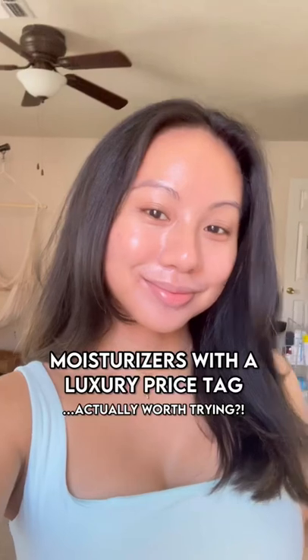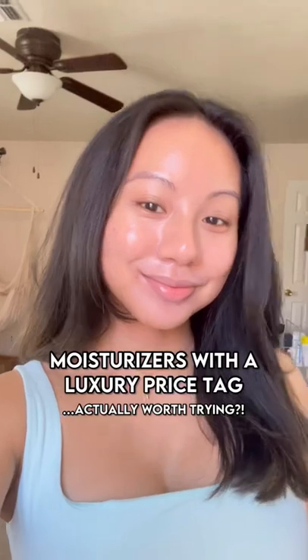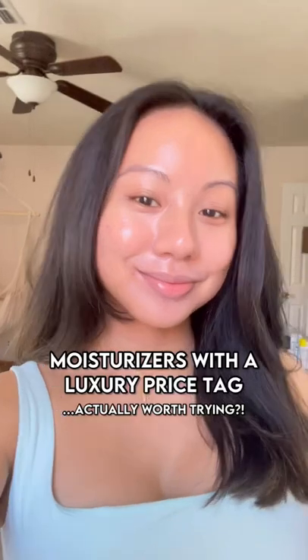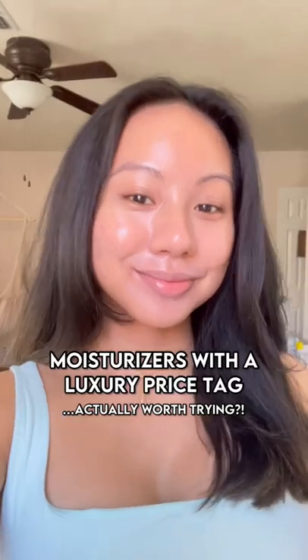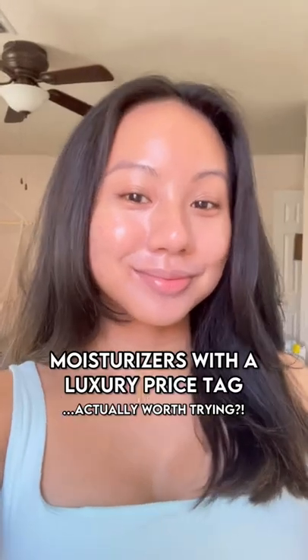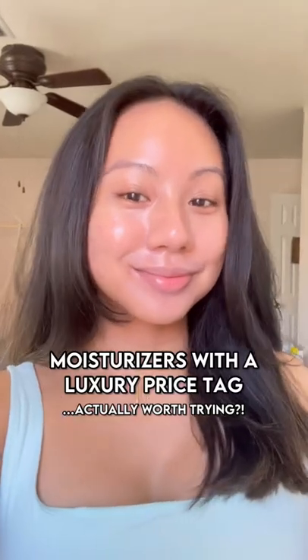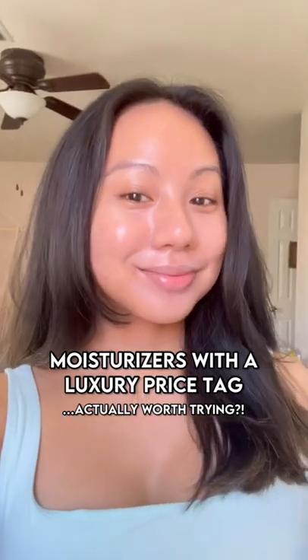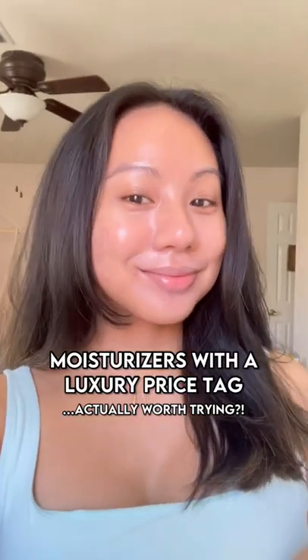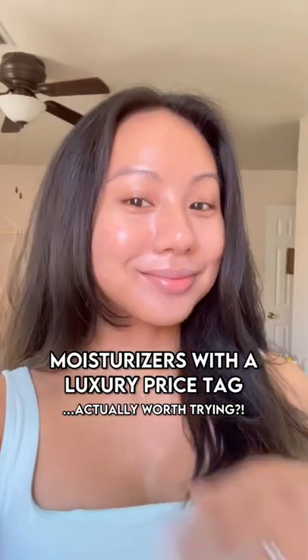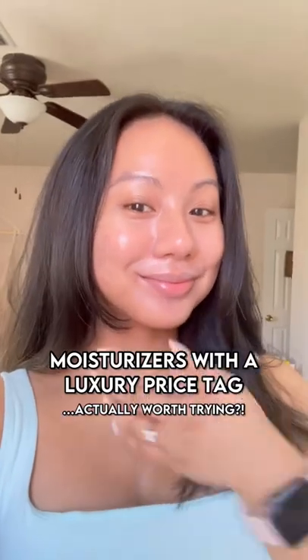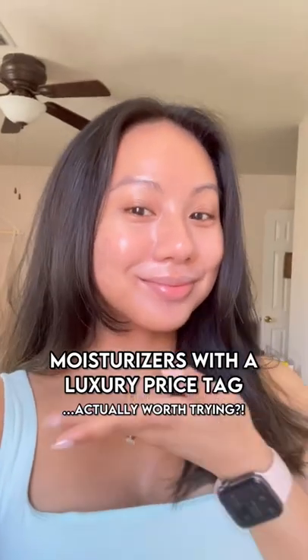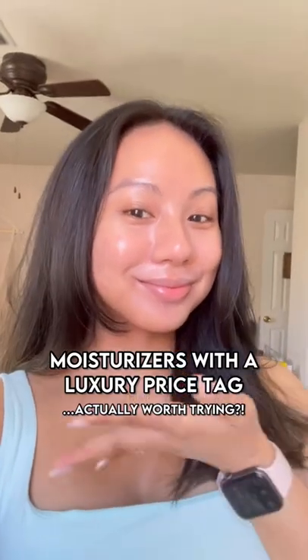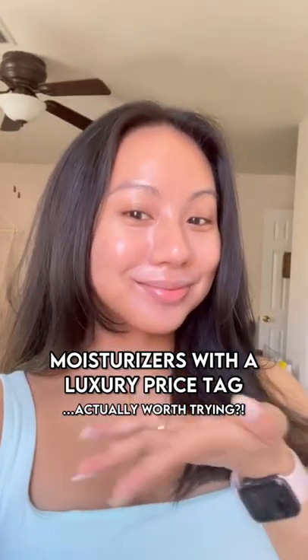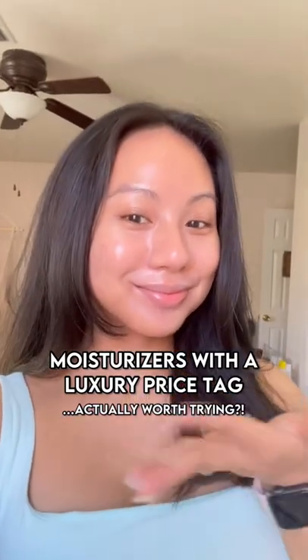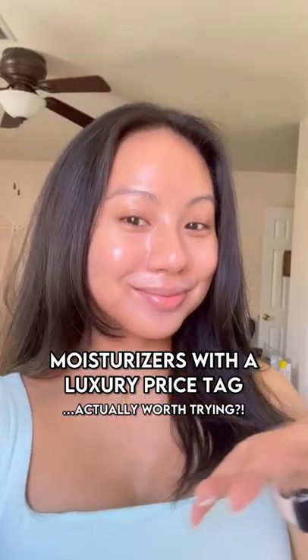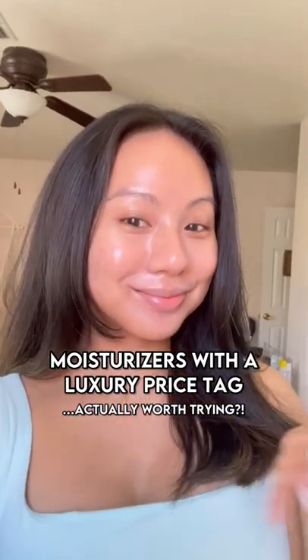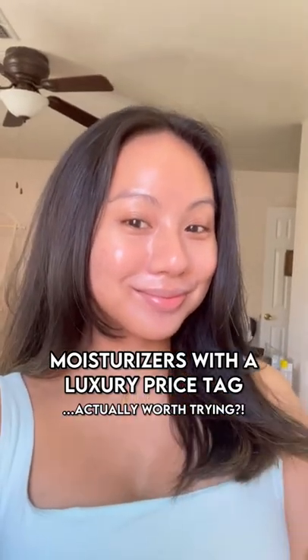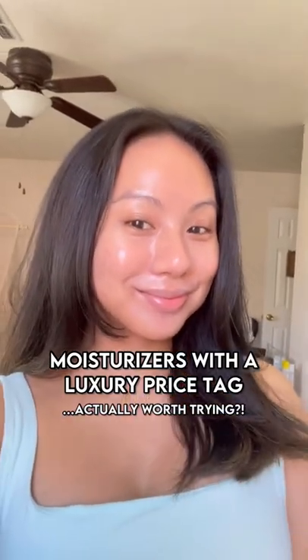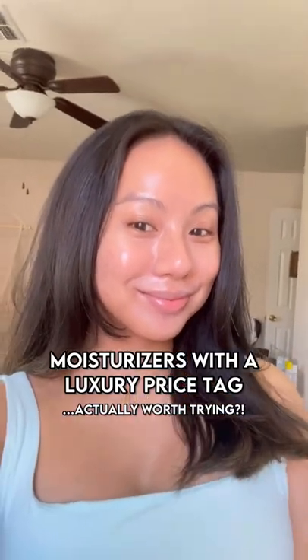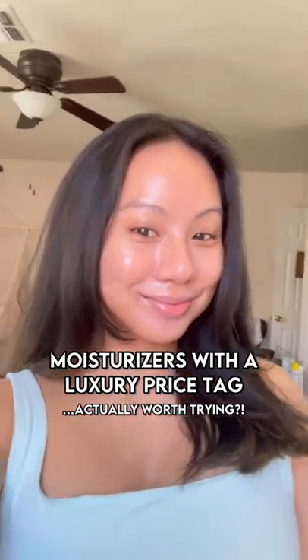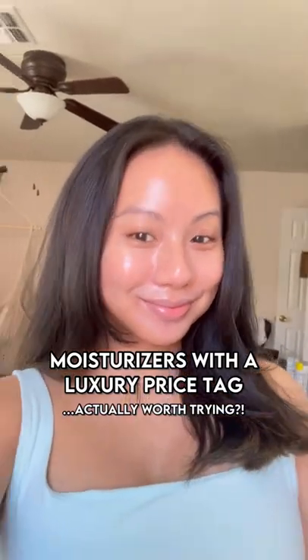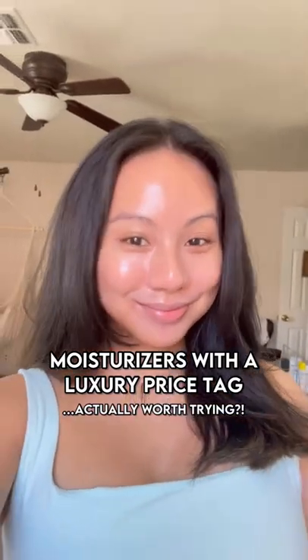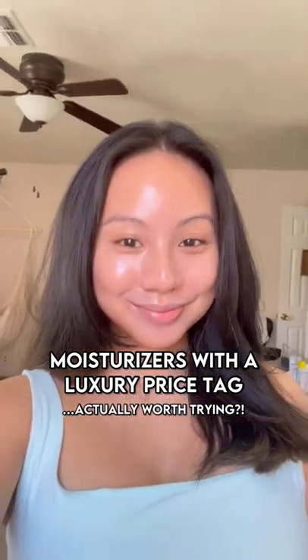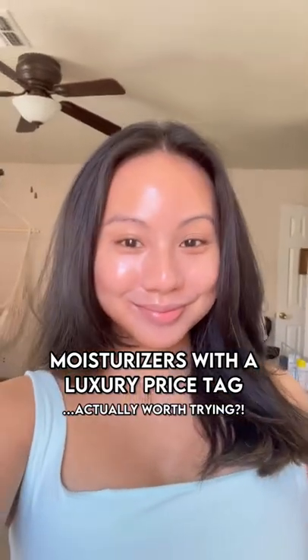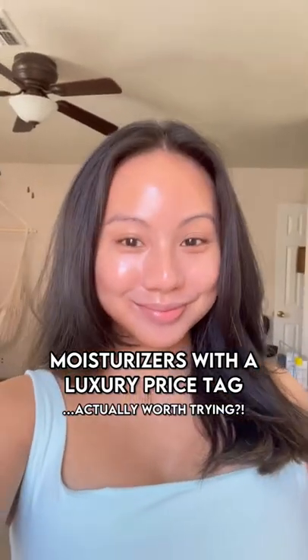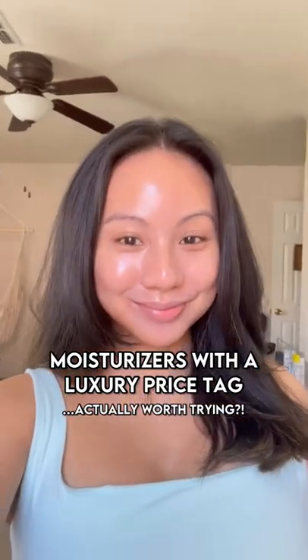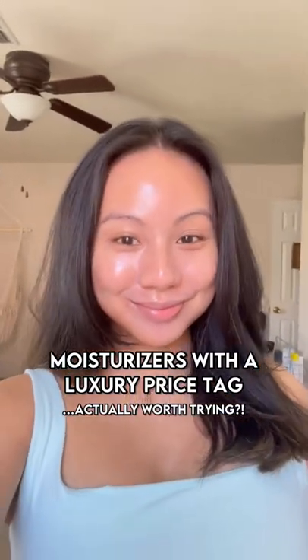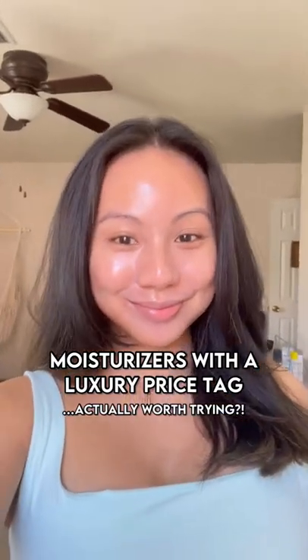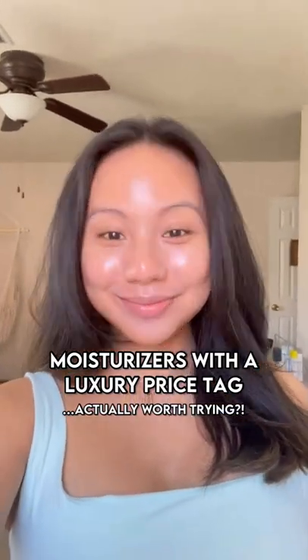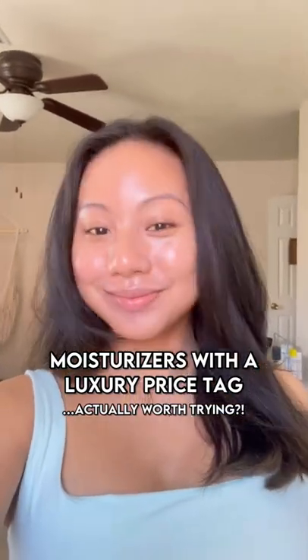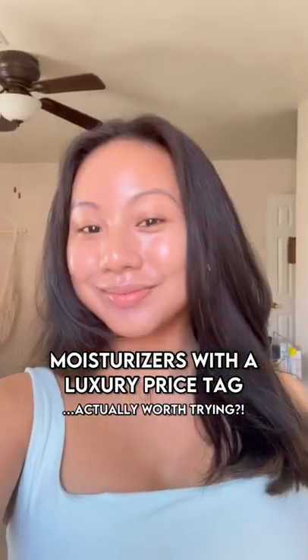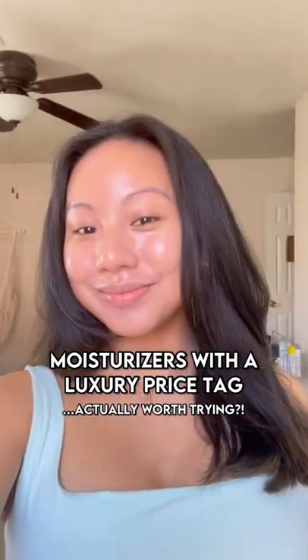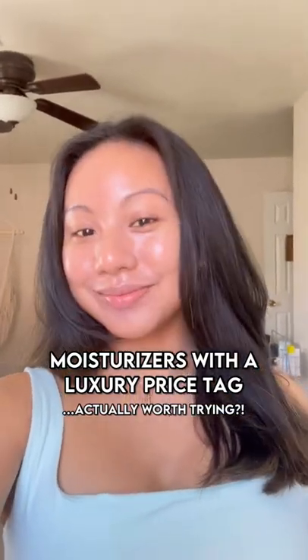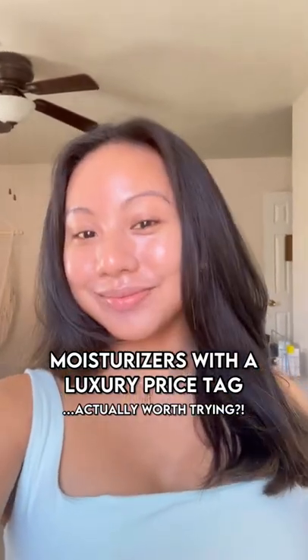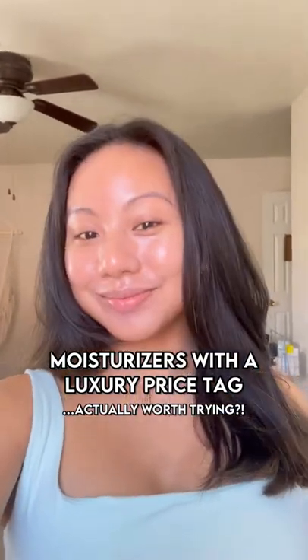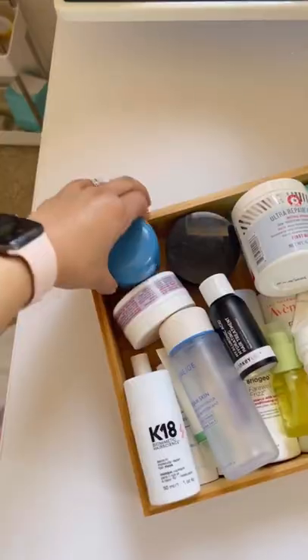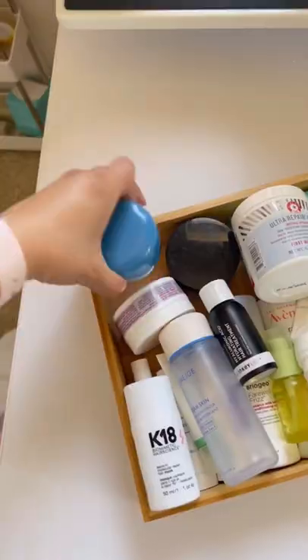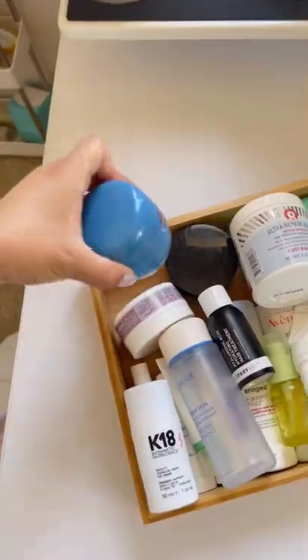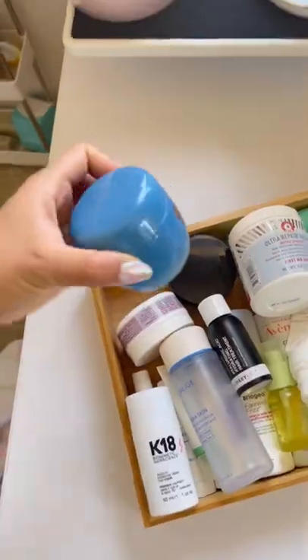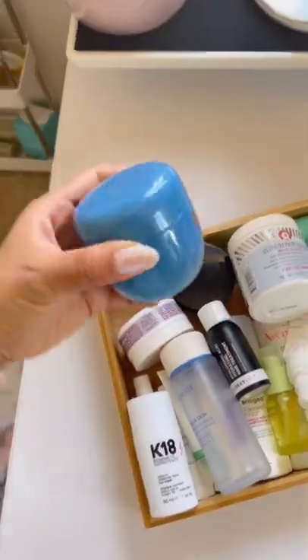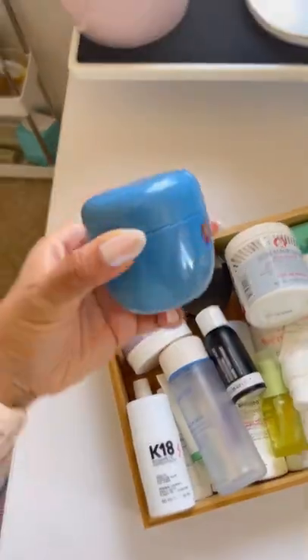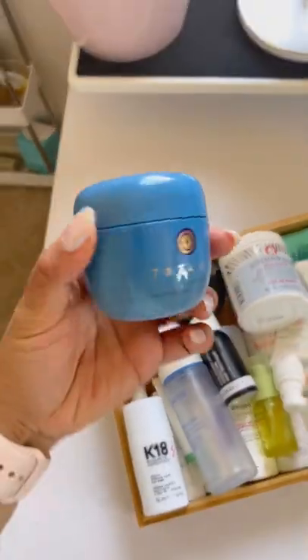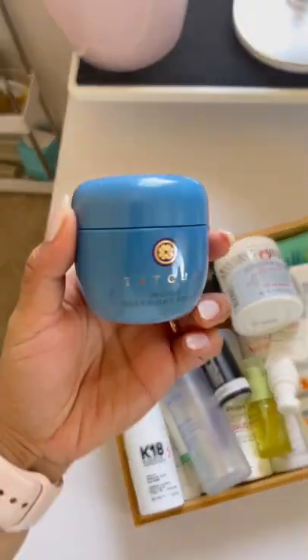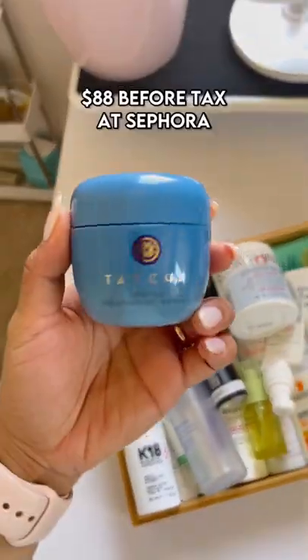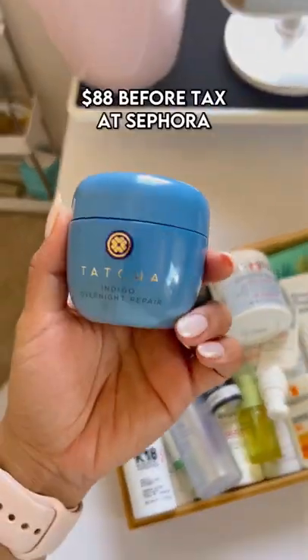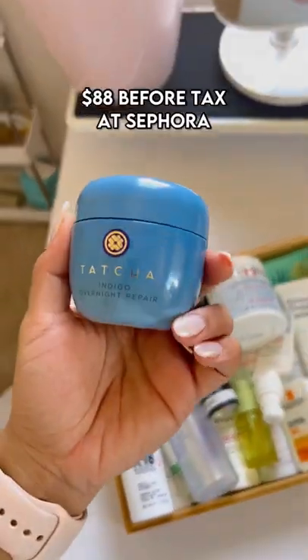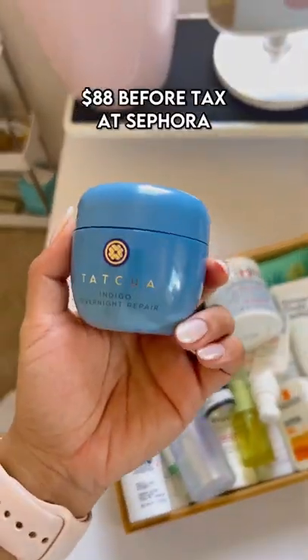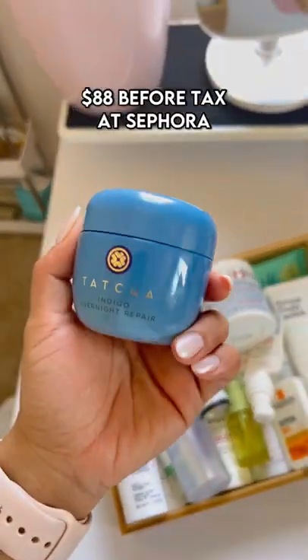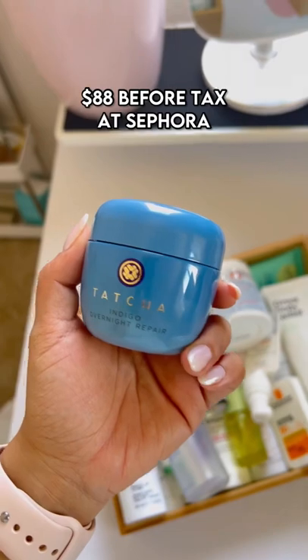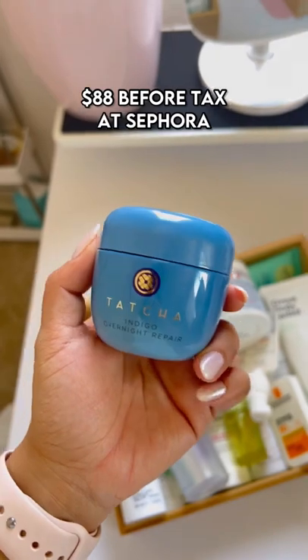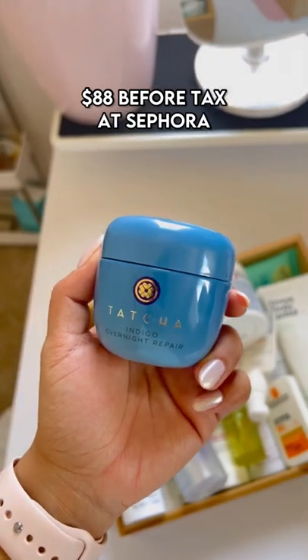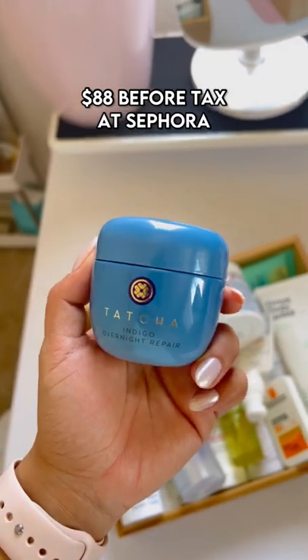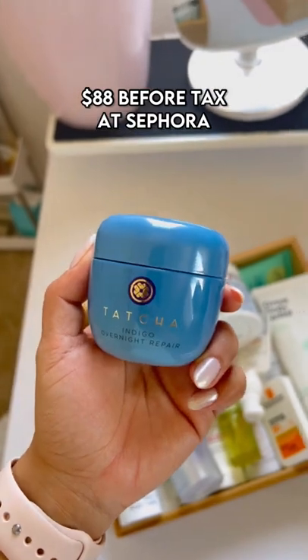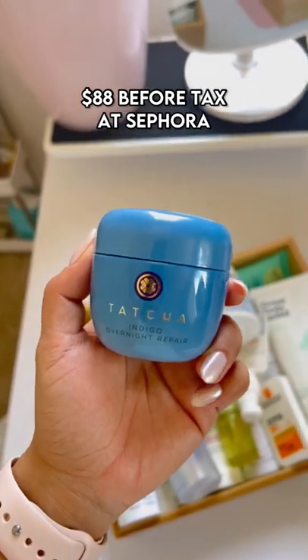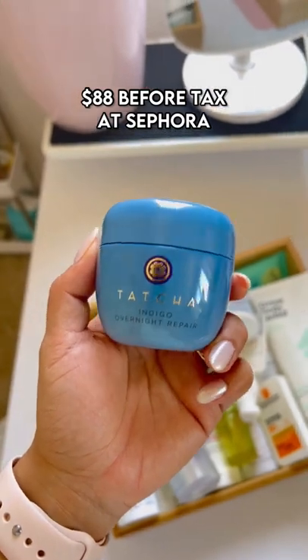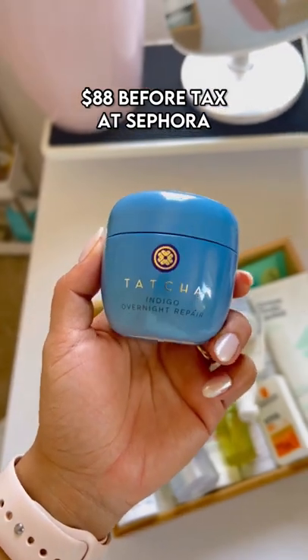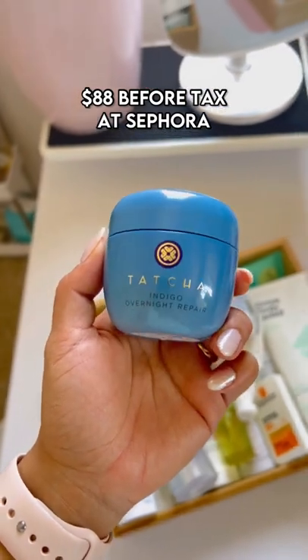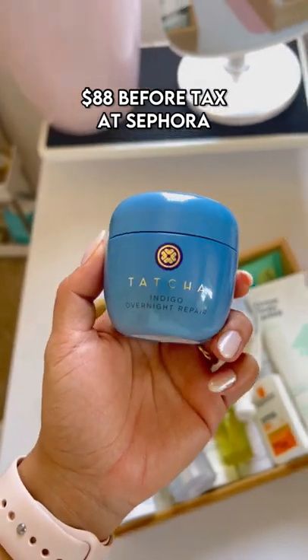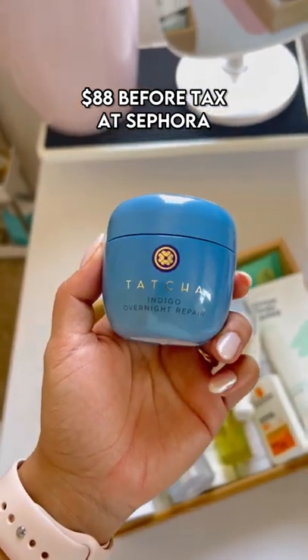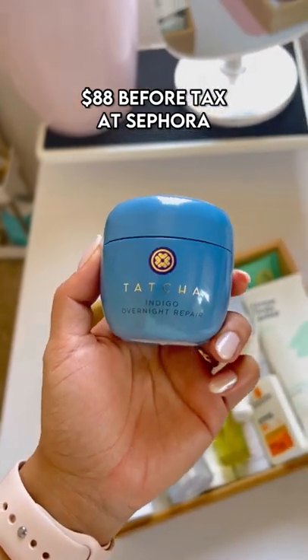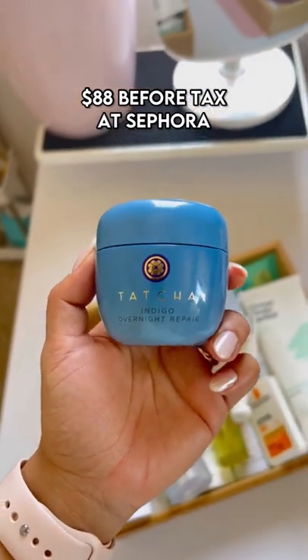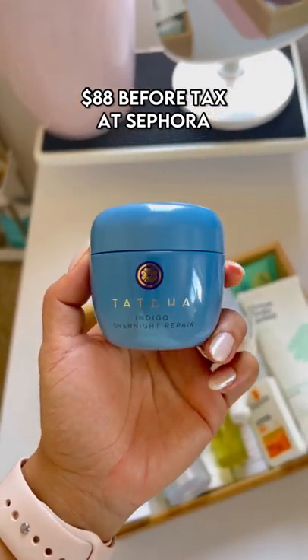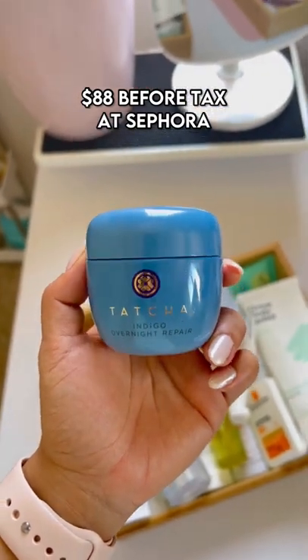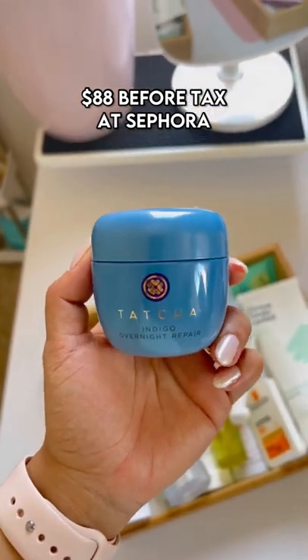Moisturizers with a luxury price tag that are actually worth their money, part one. This is one of my empties, the Tatcha Indigo Overnight Repair.